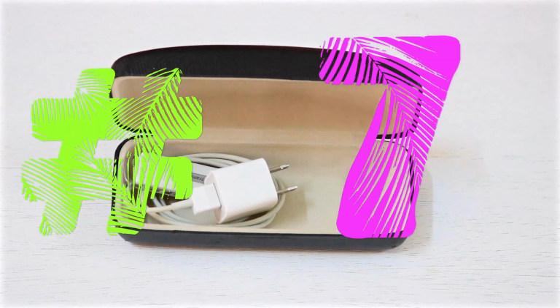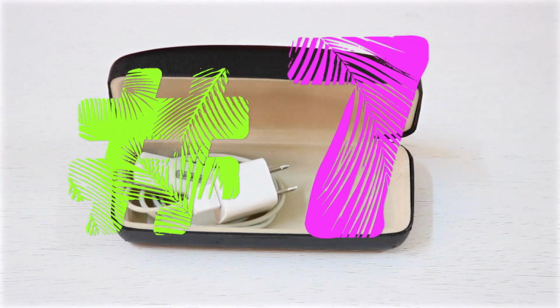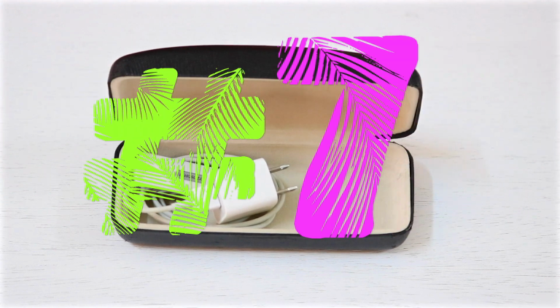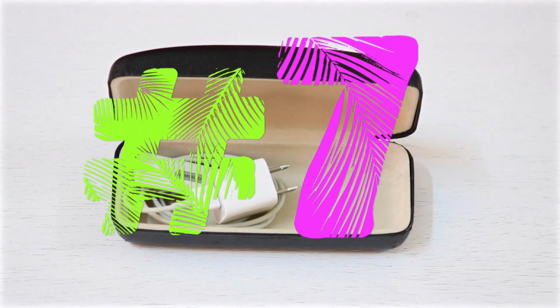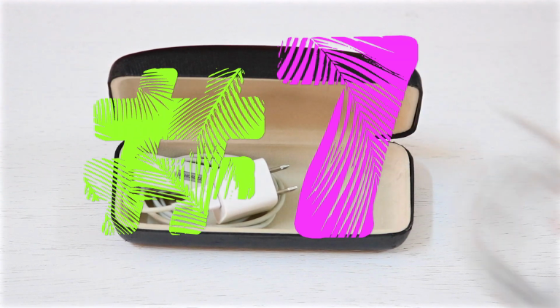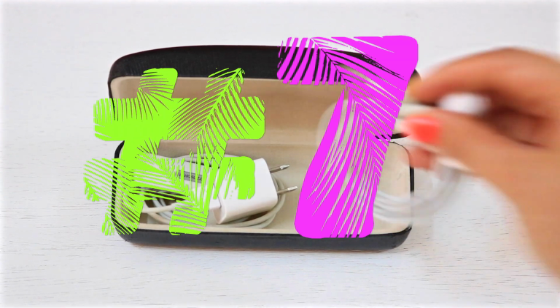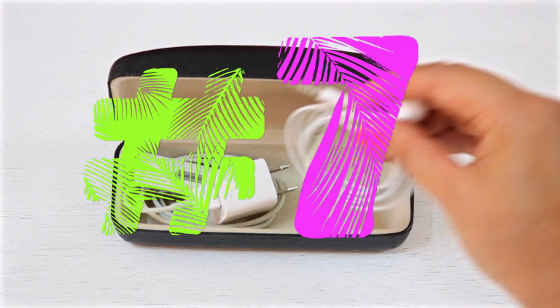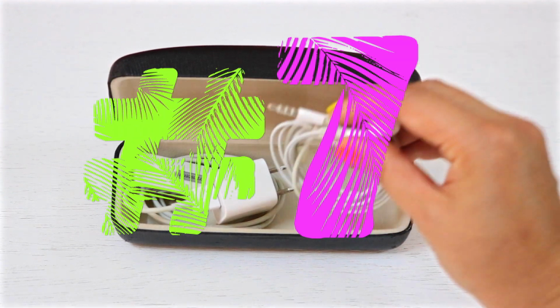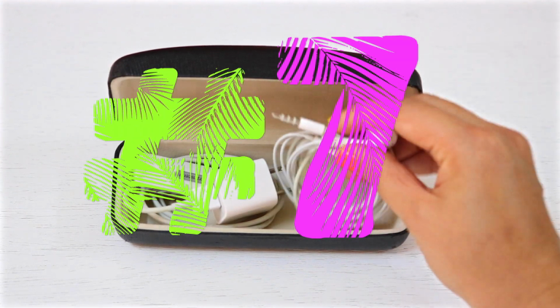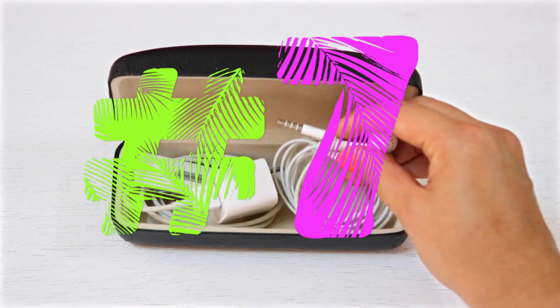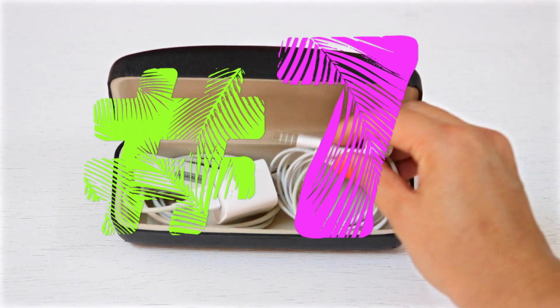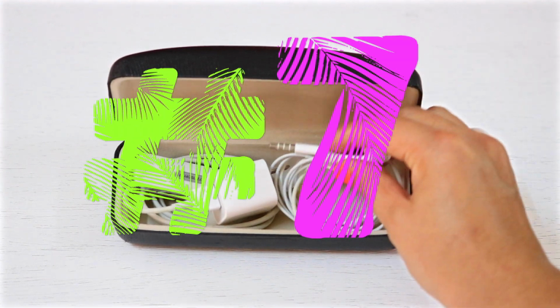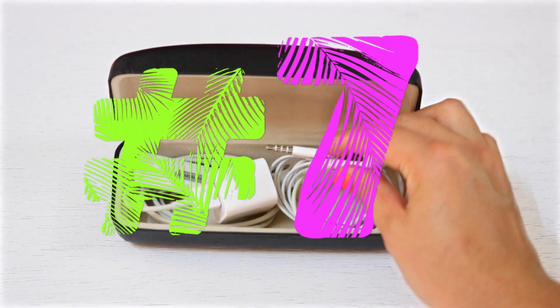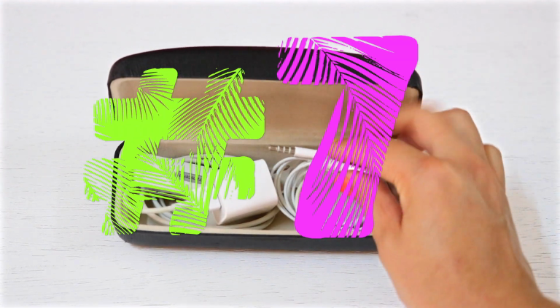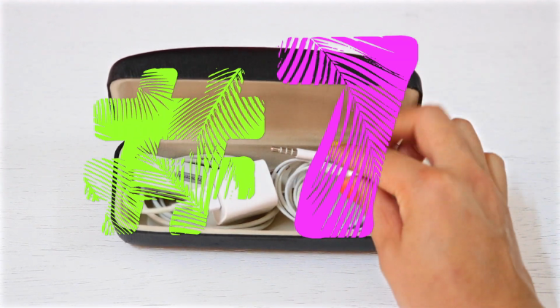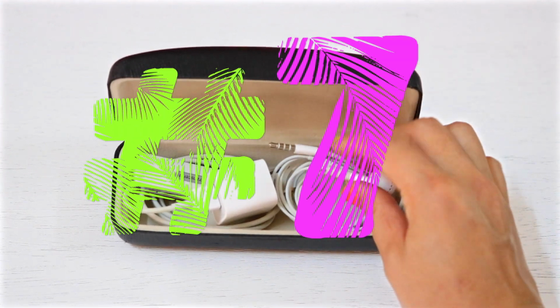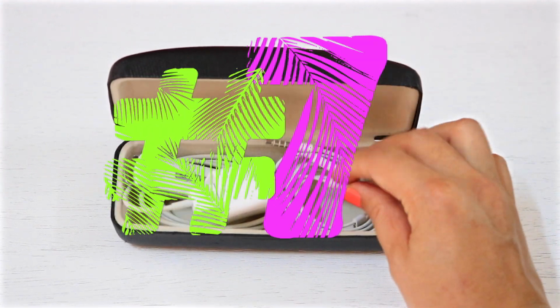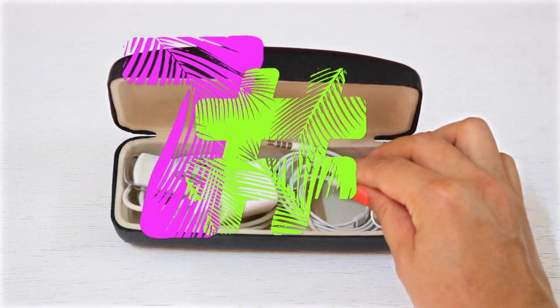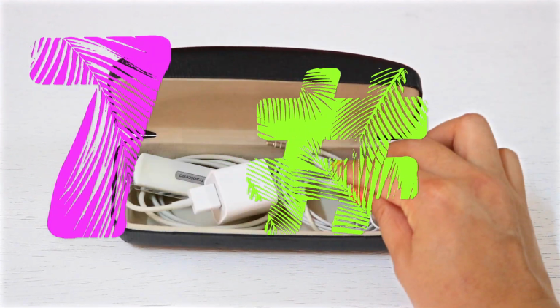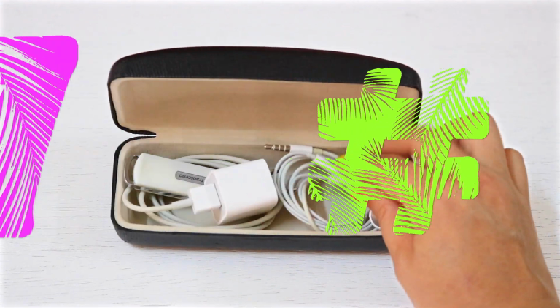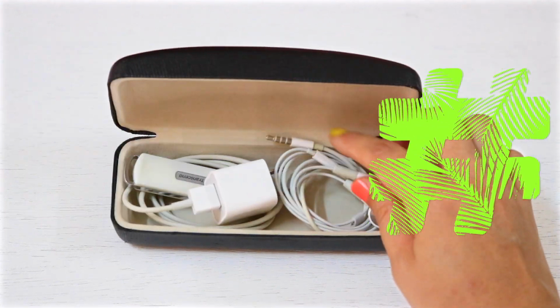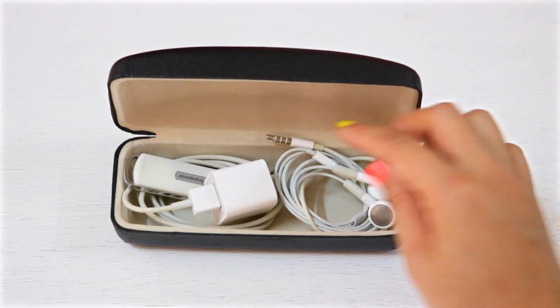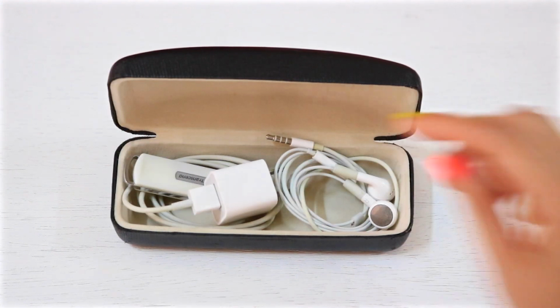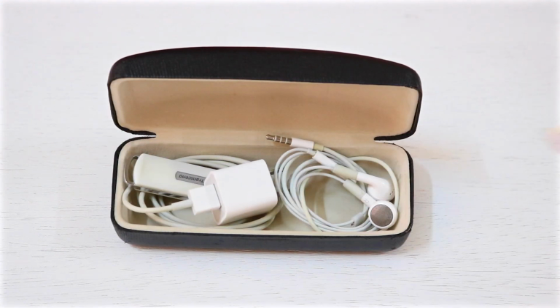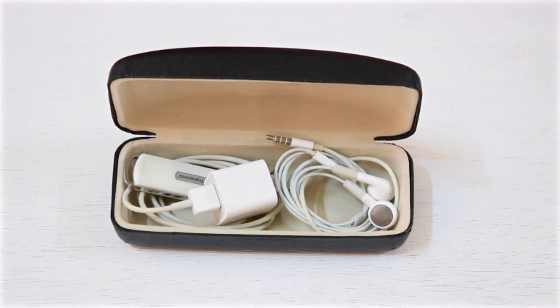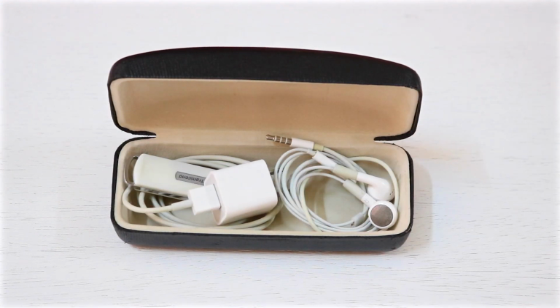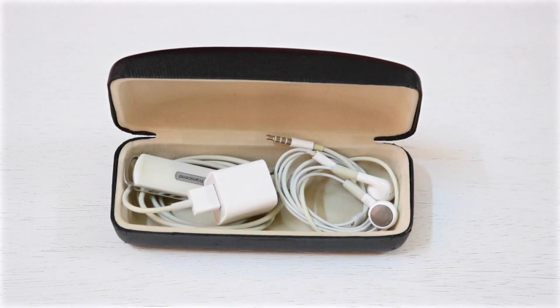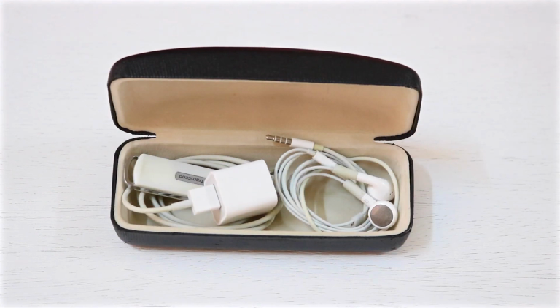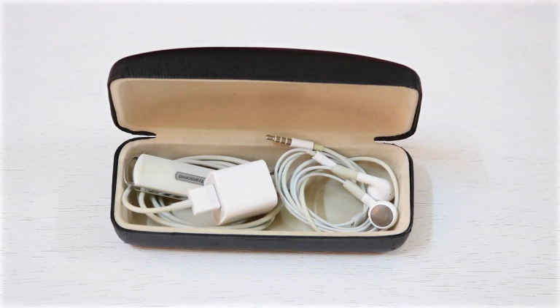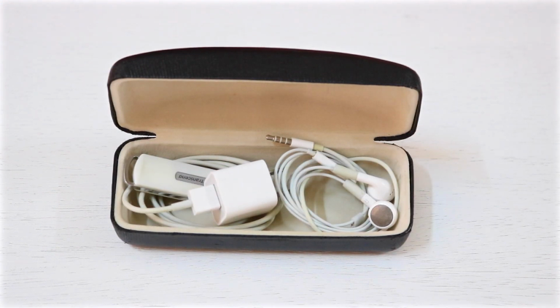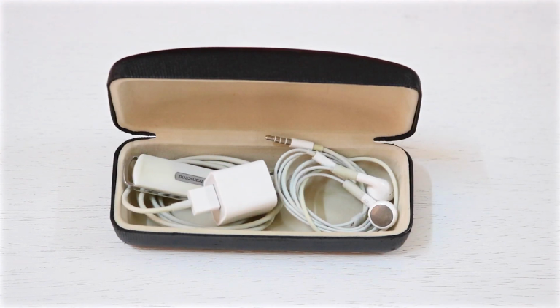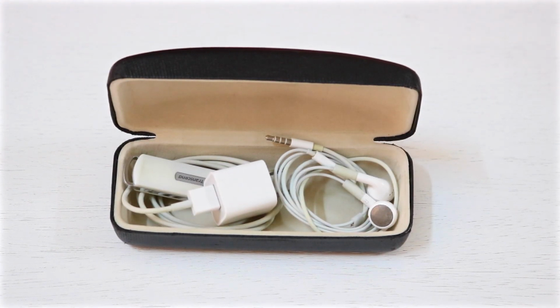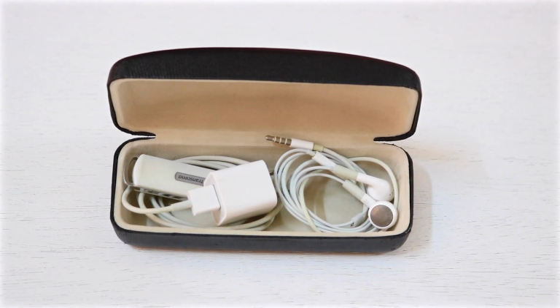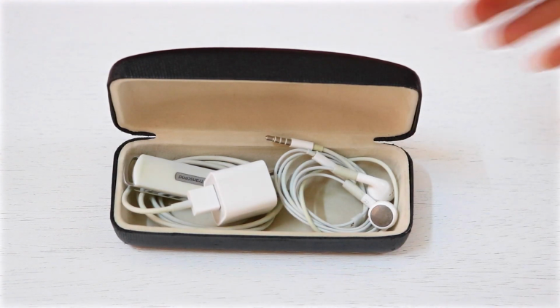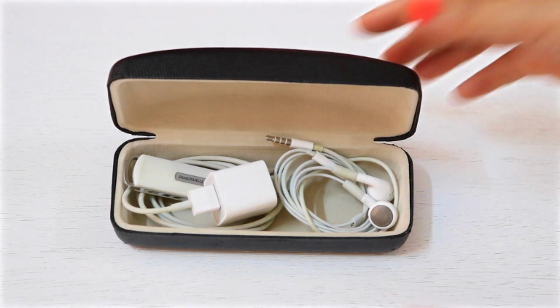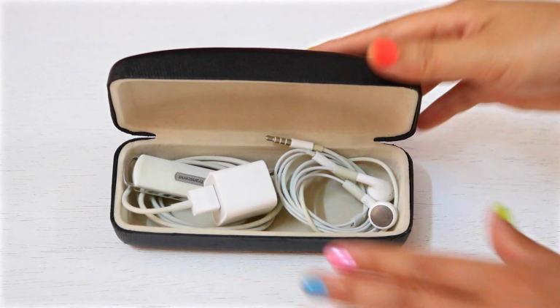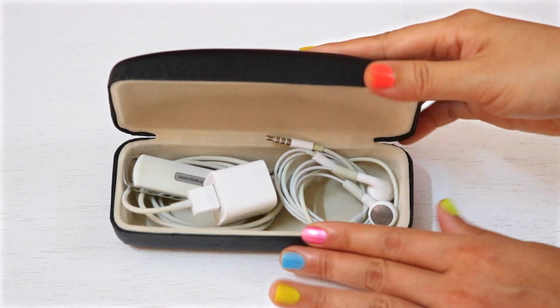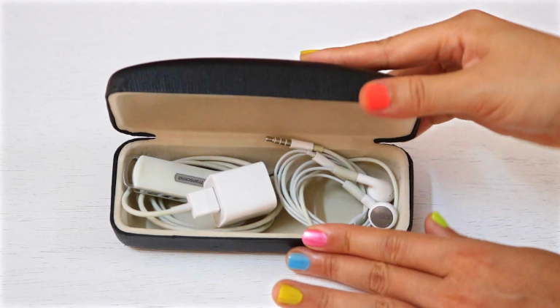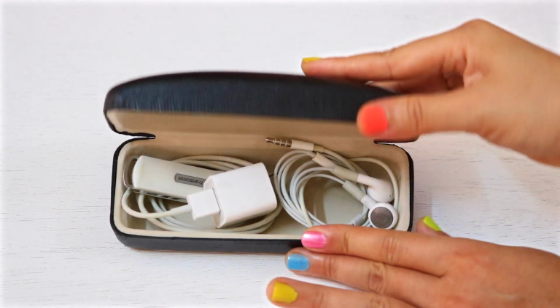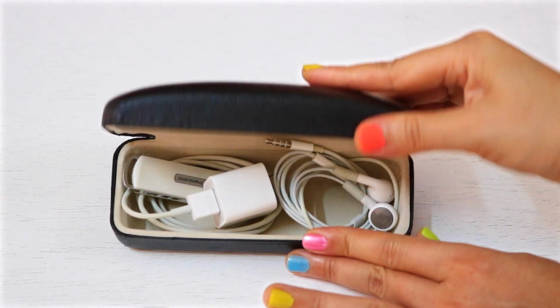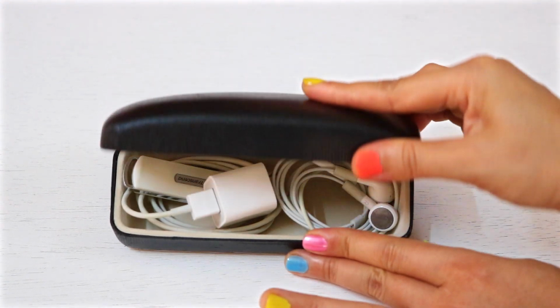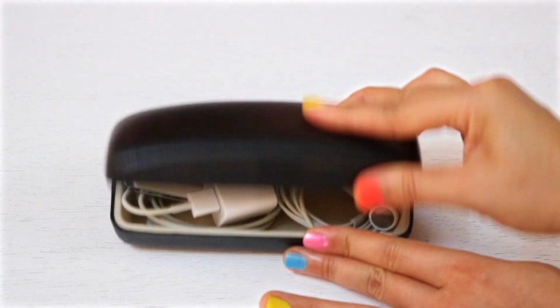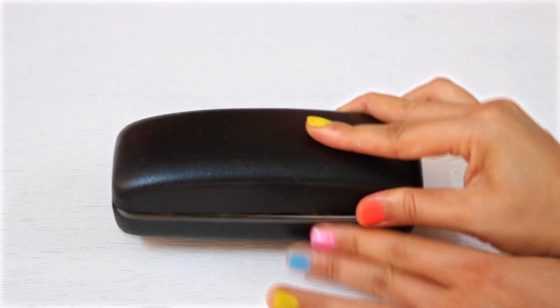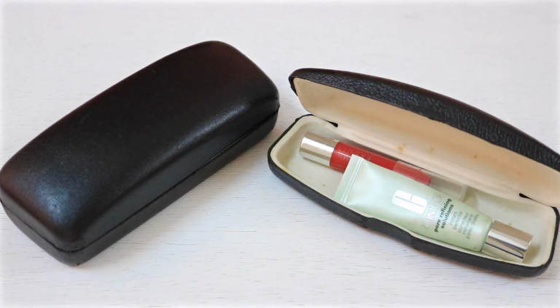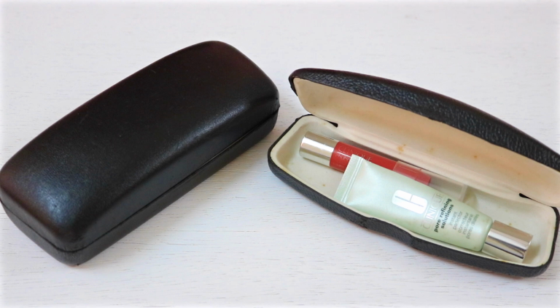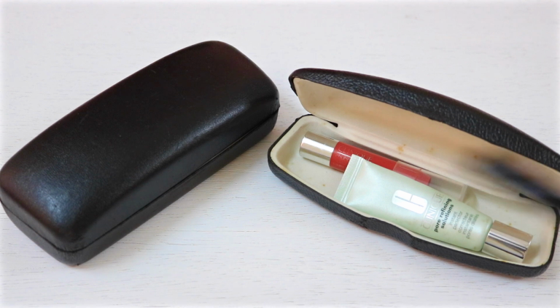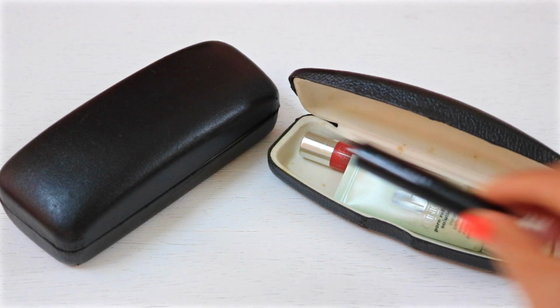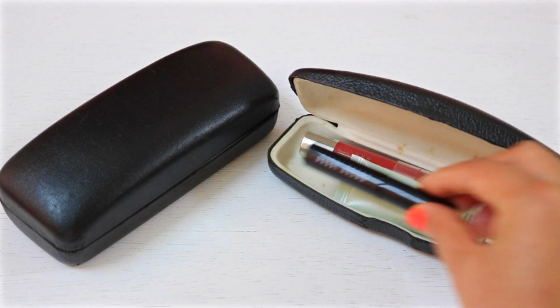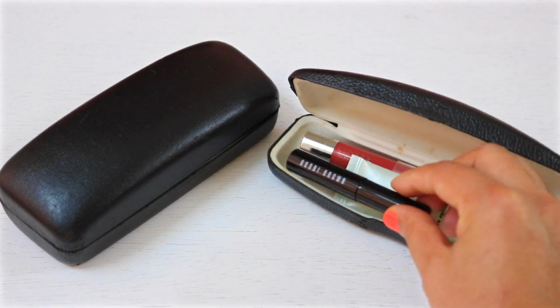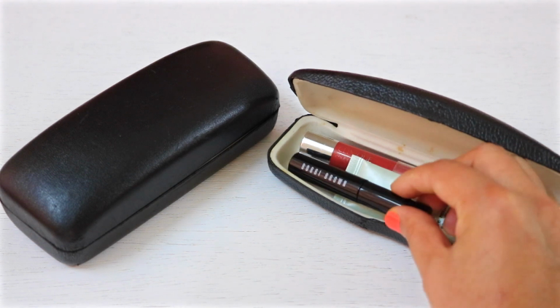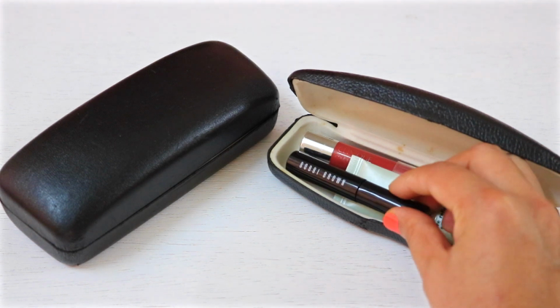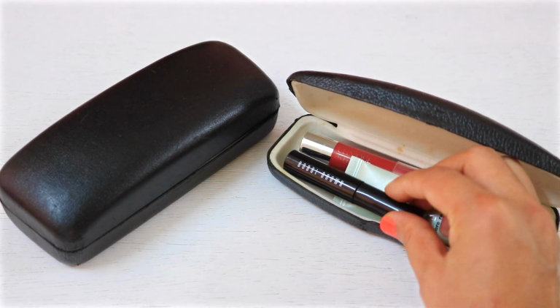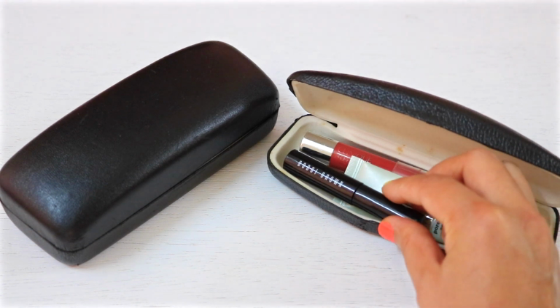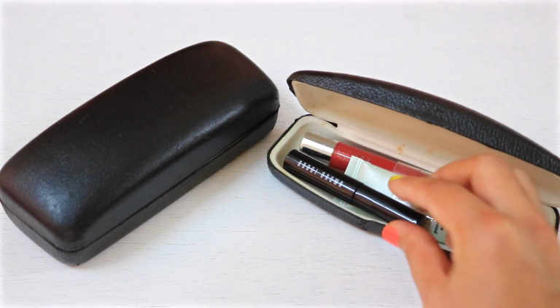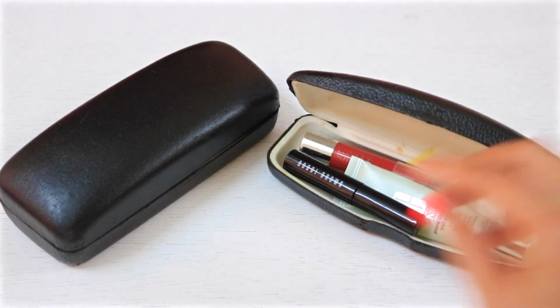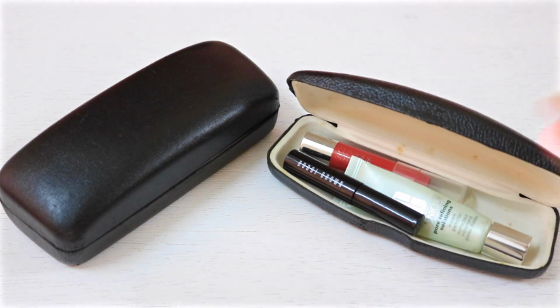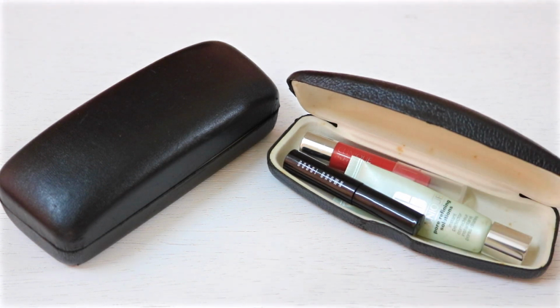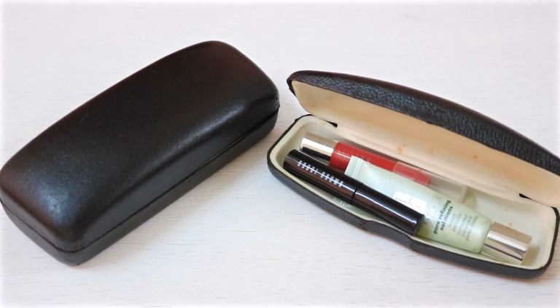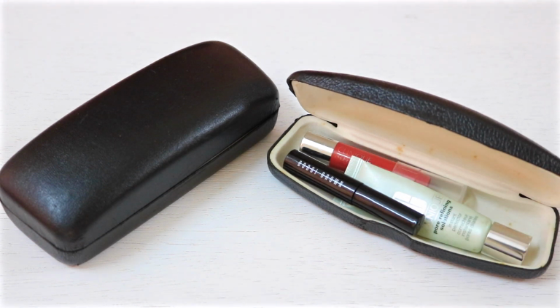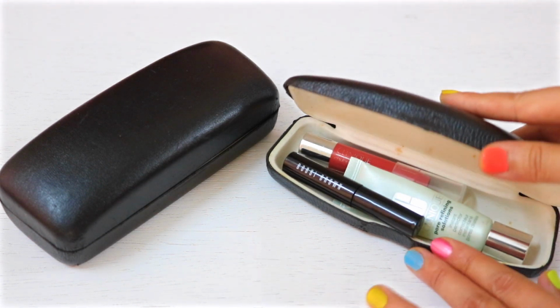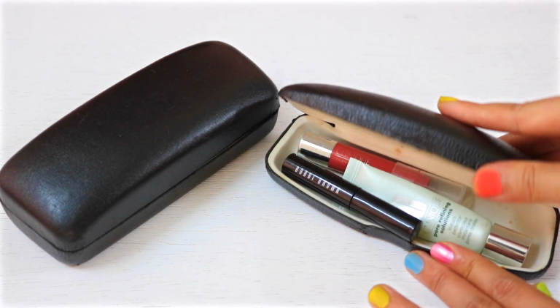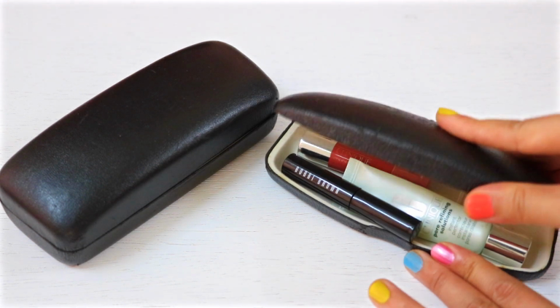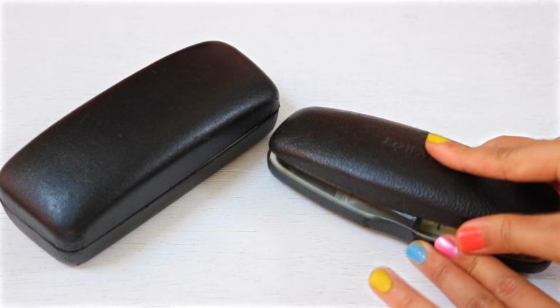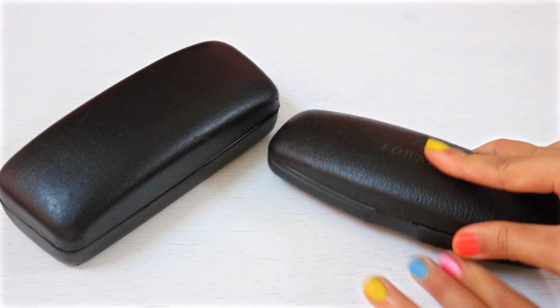Stop your headphones and cables from tangling in your bag with an old glasses case. You can also use one to keep your makeup.